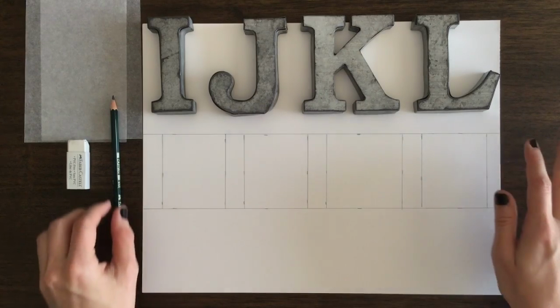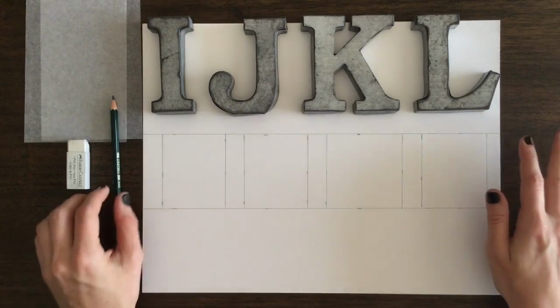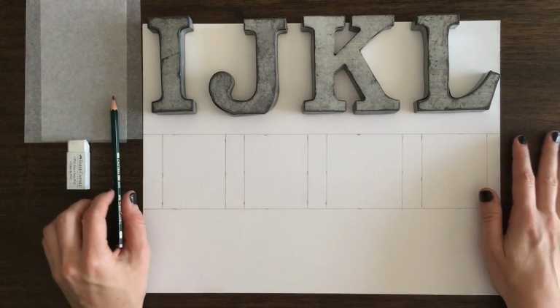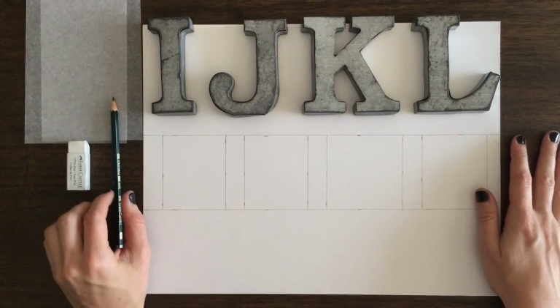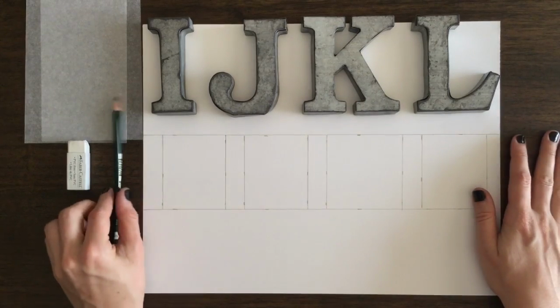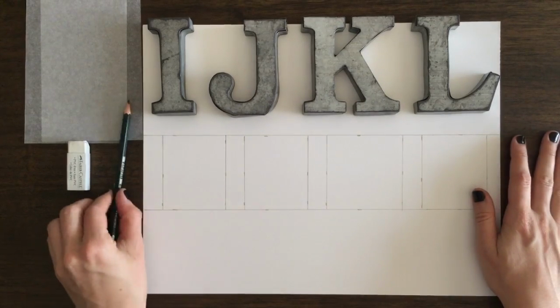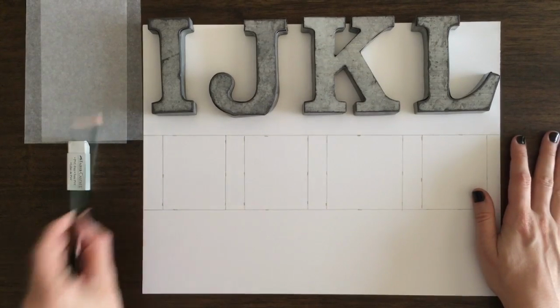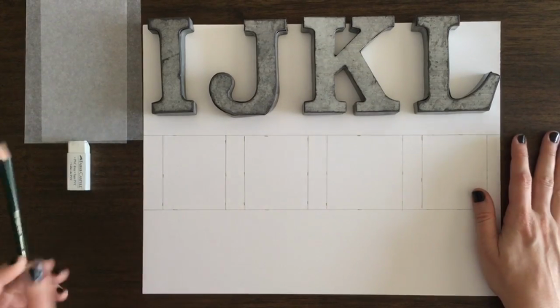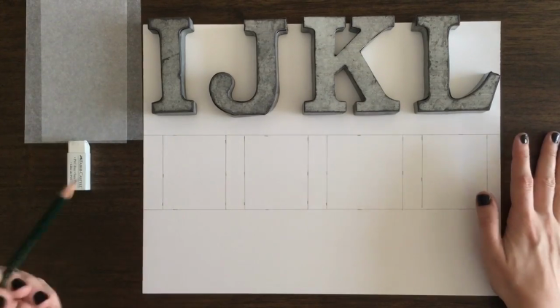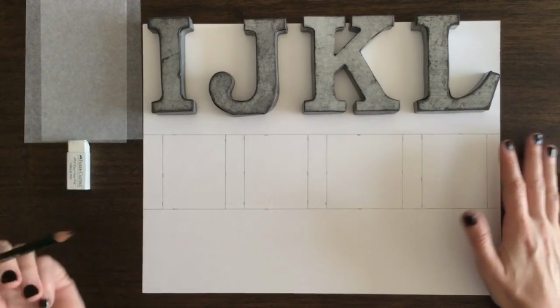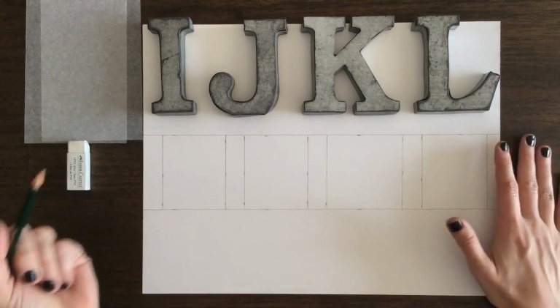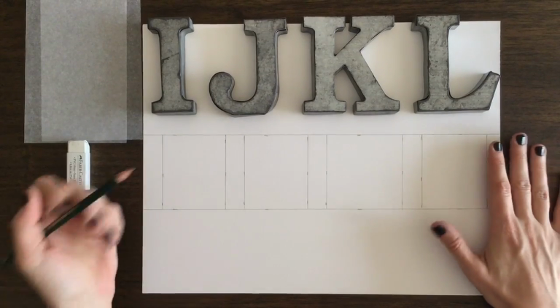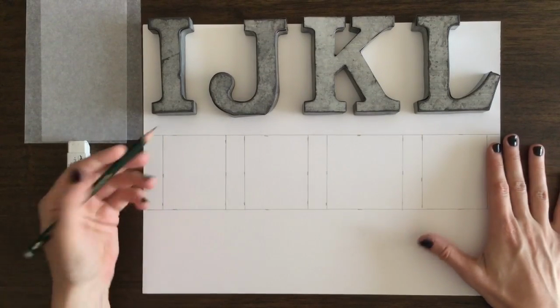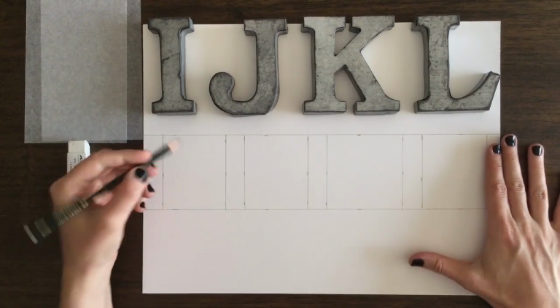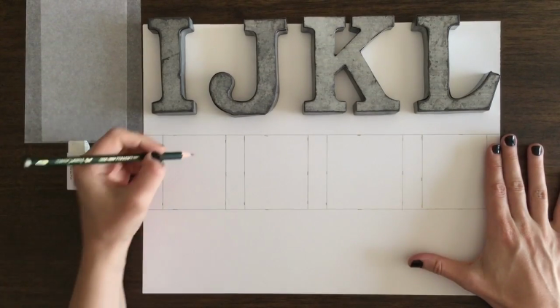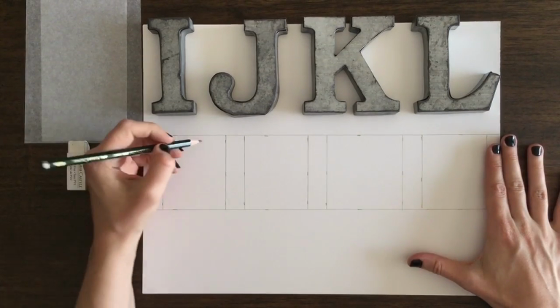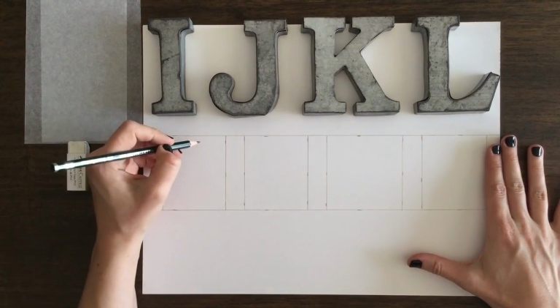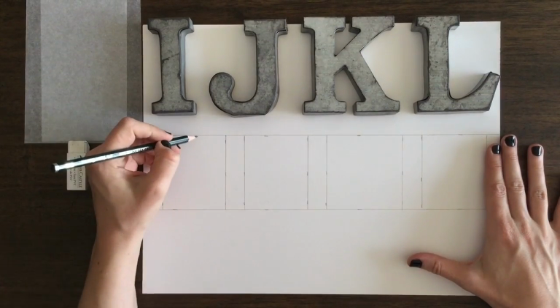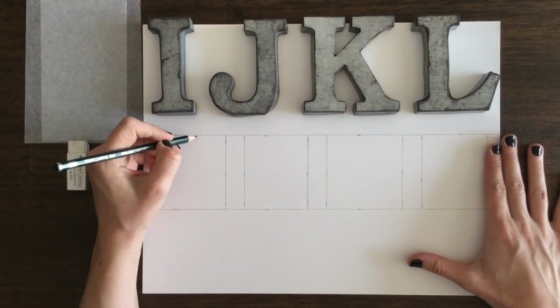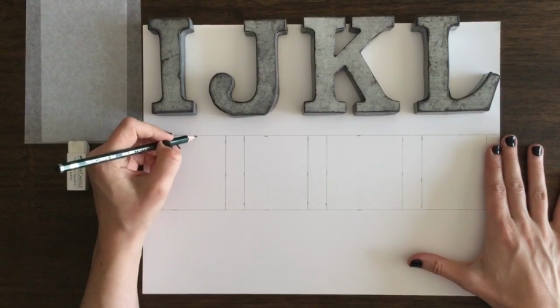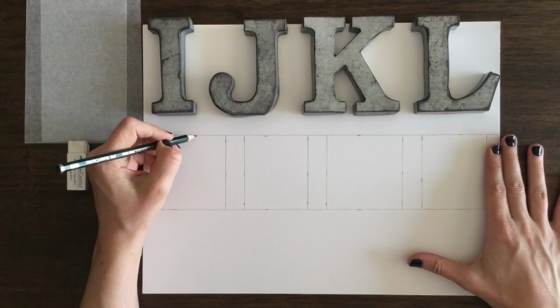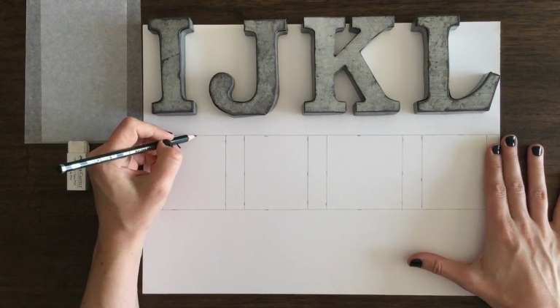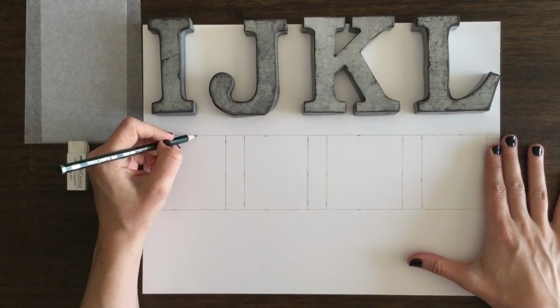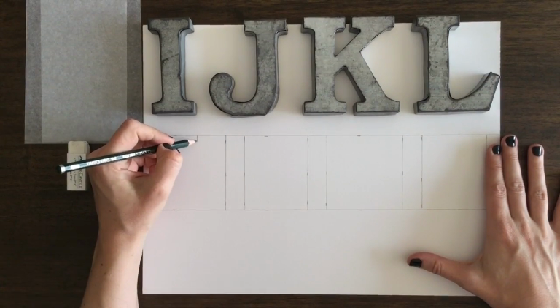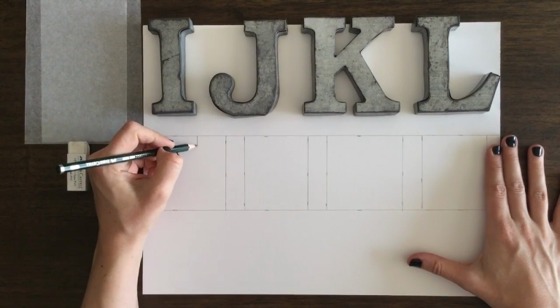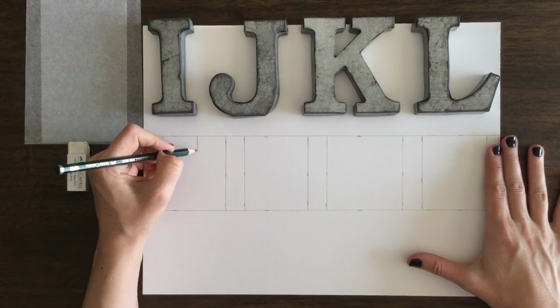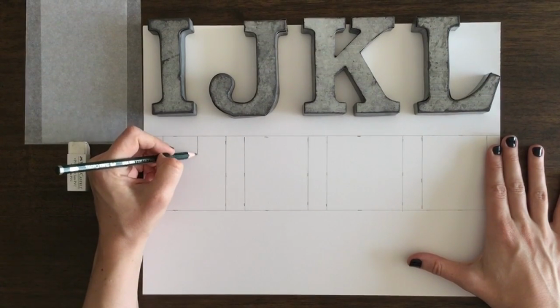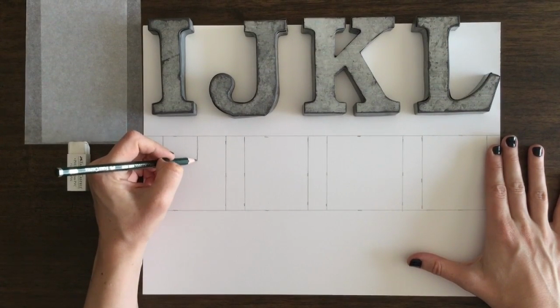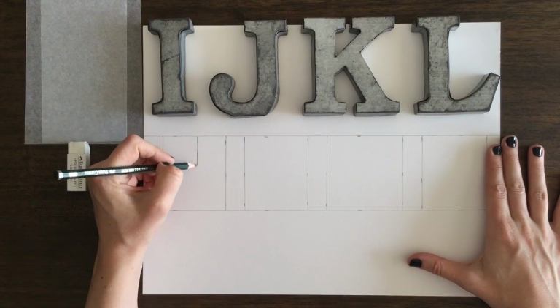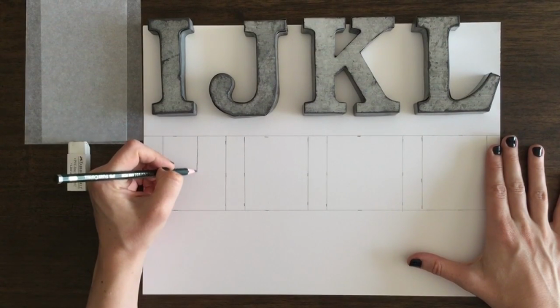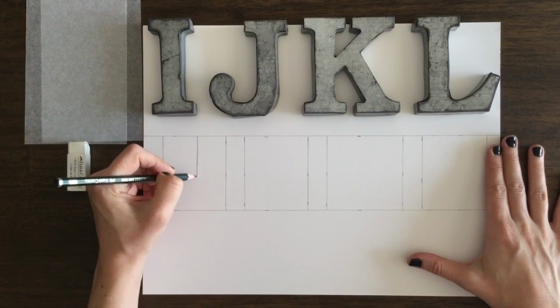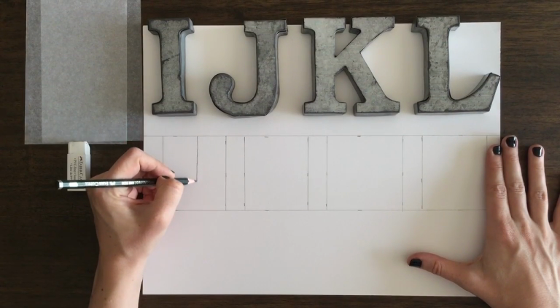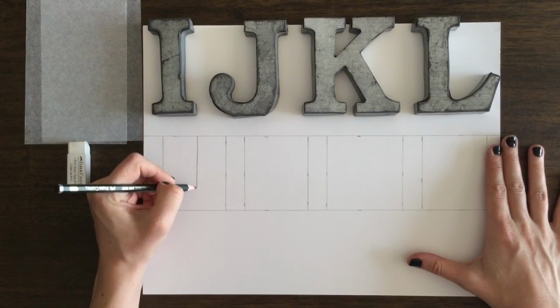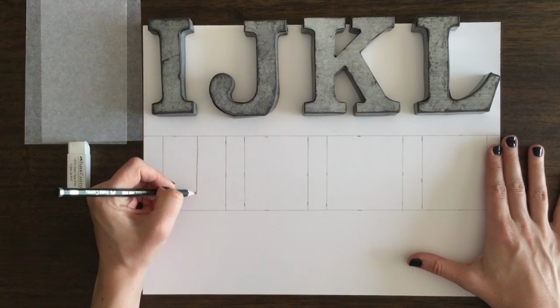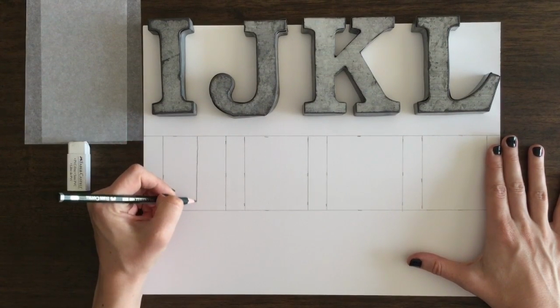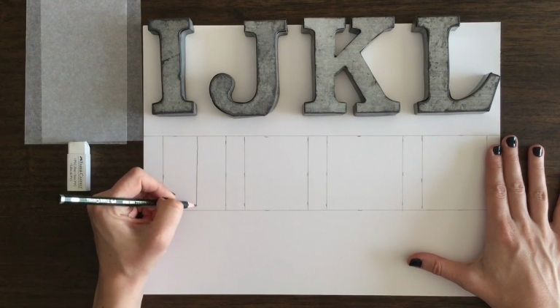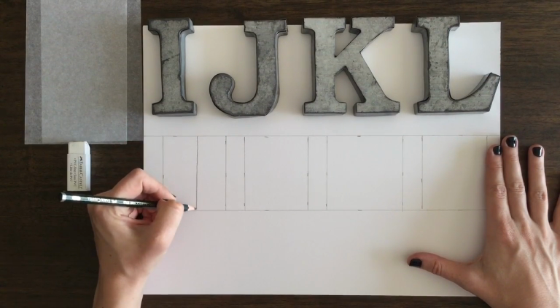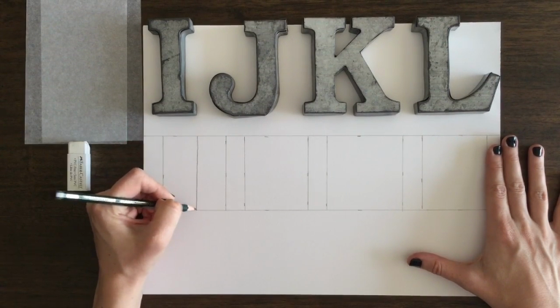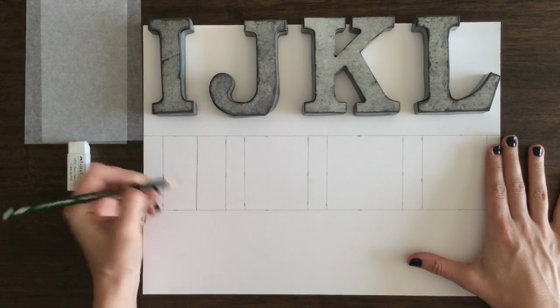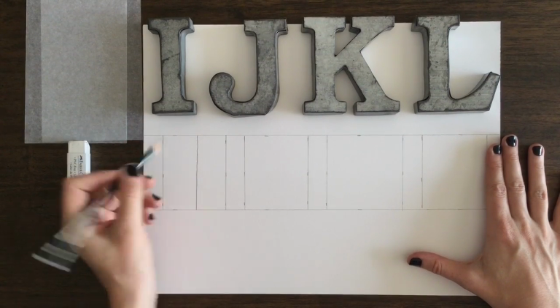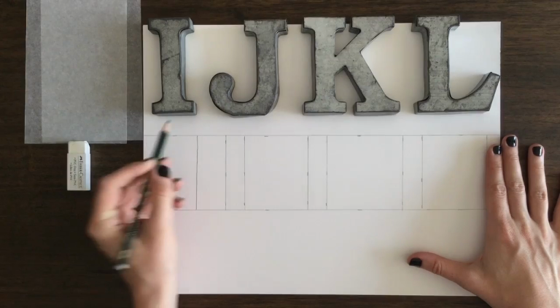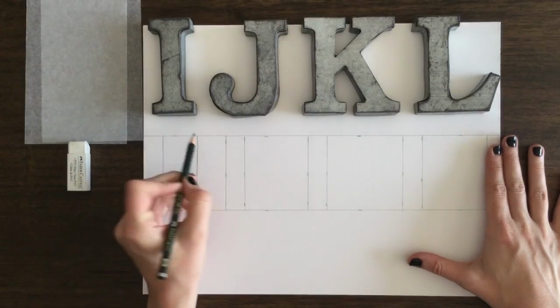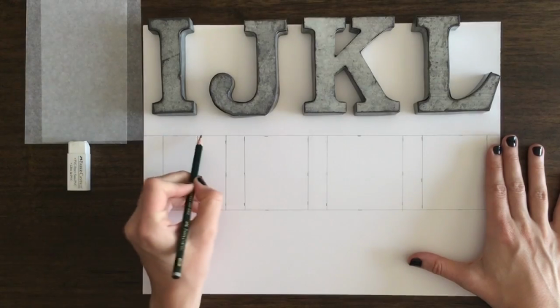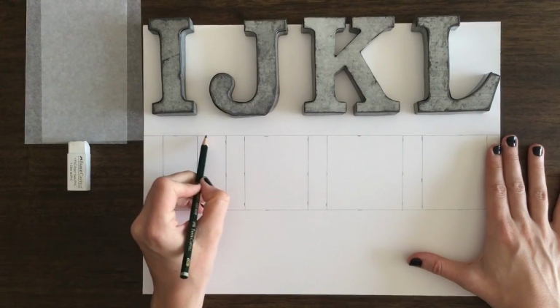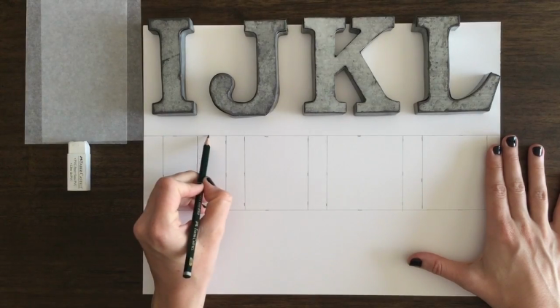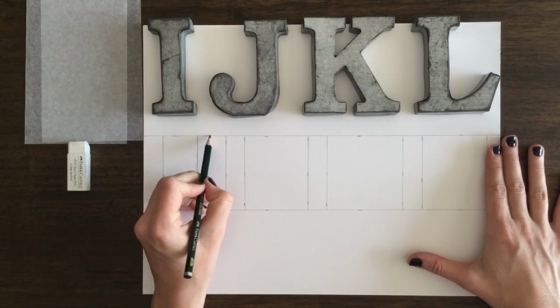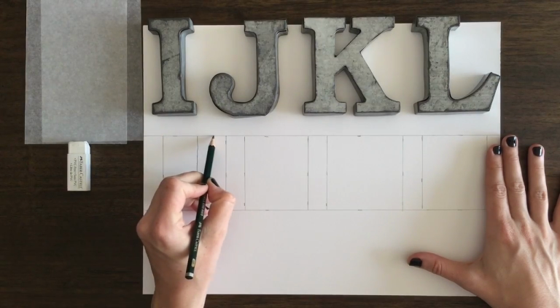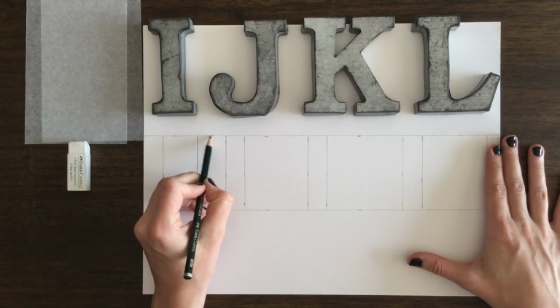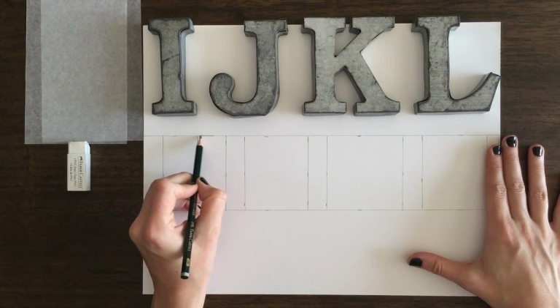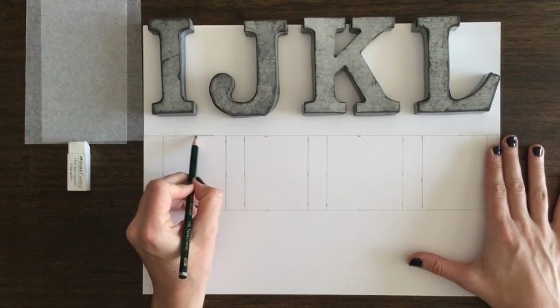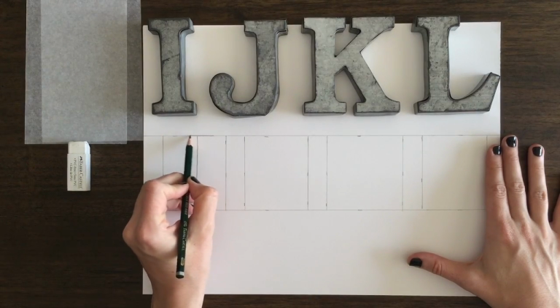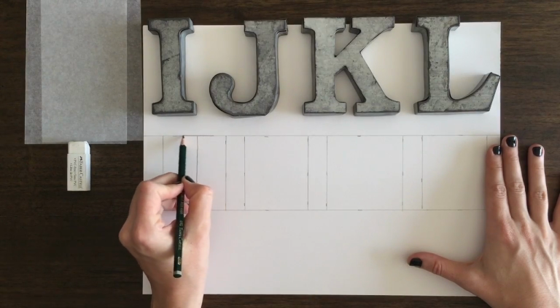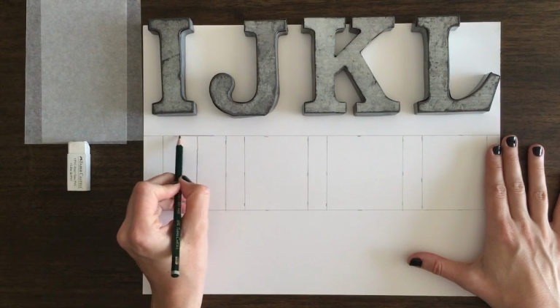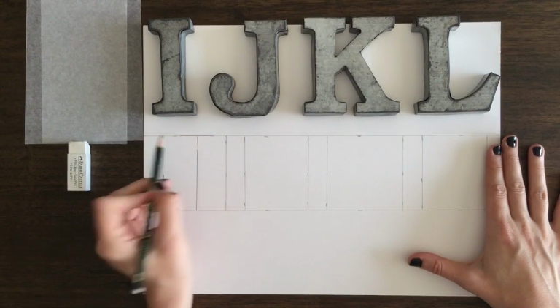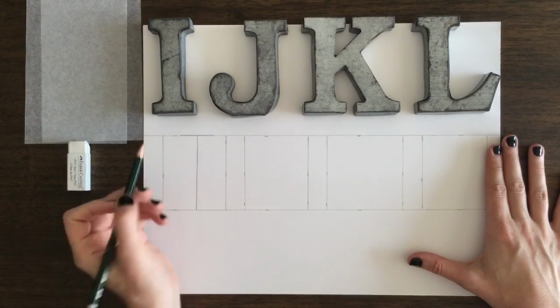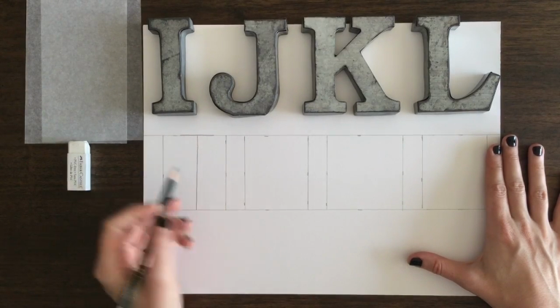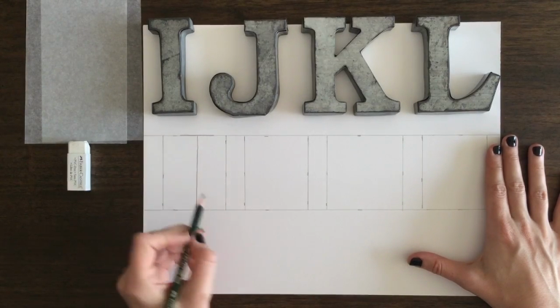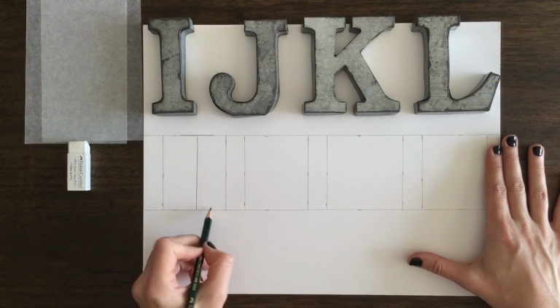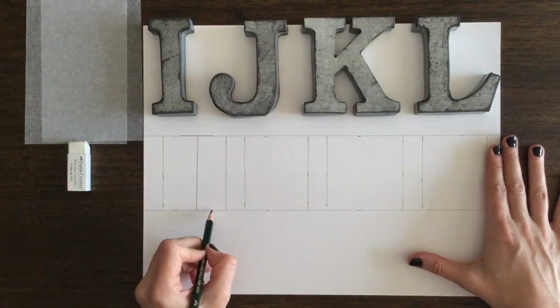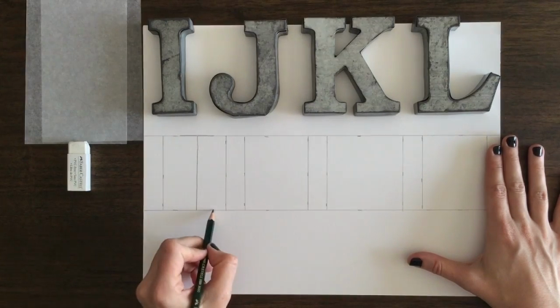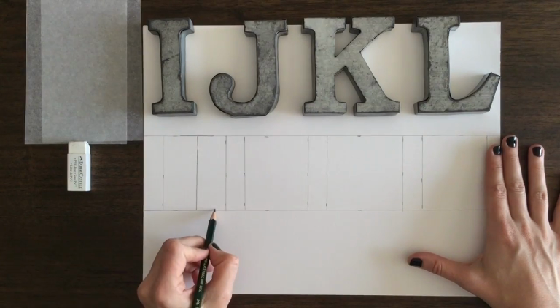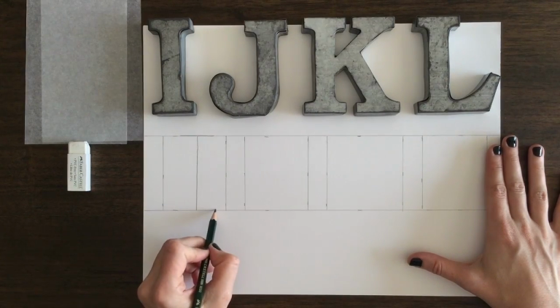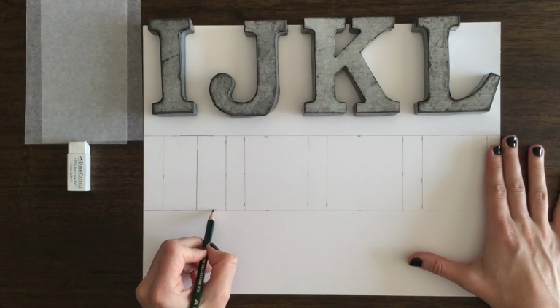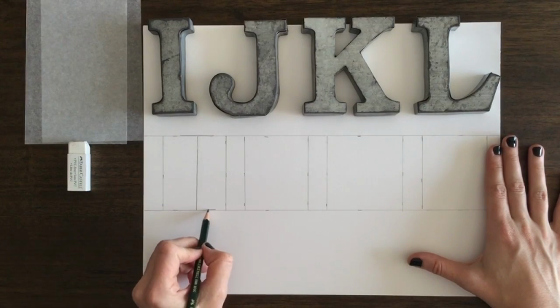Hey friends, this is Sketch Dirt and I'm Marla, and today we're drawing 3D letters I, J, K, and L.